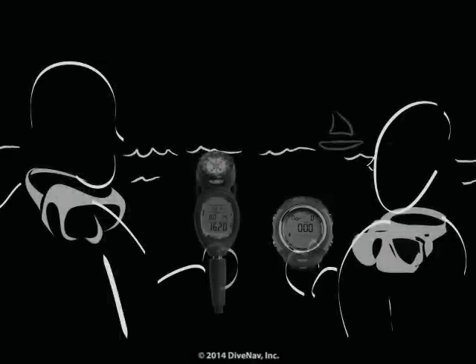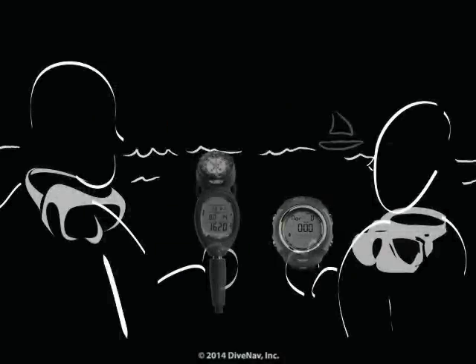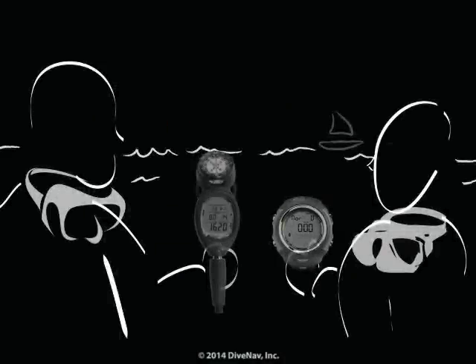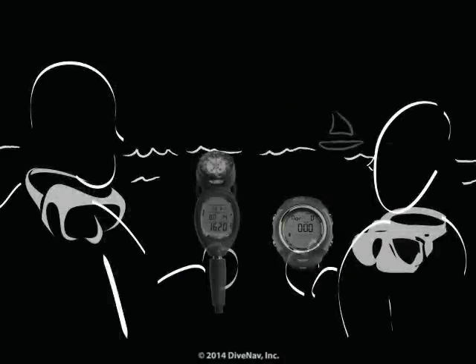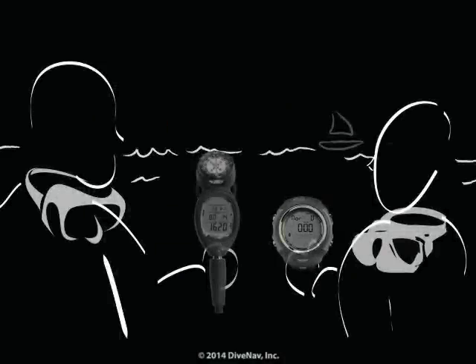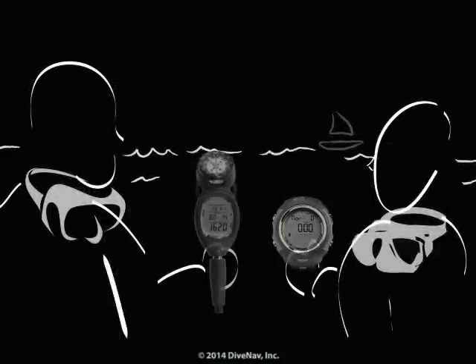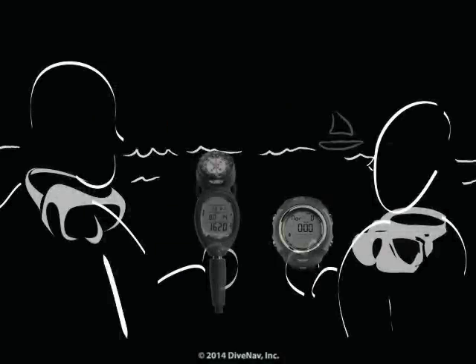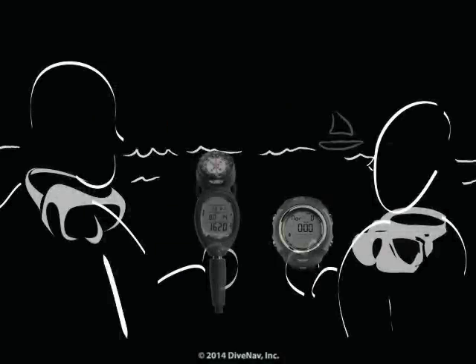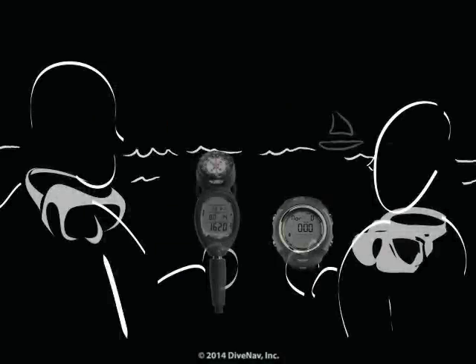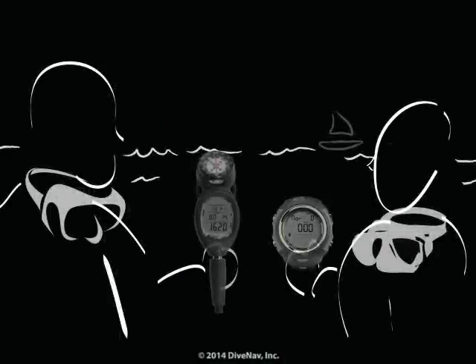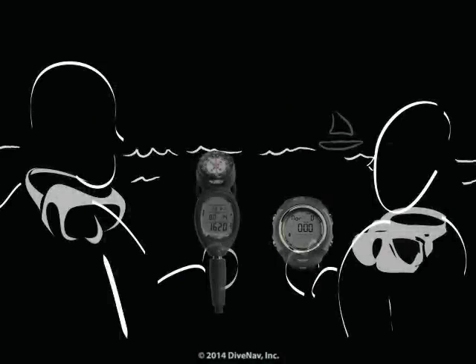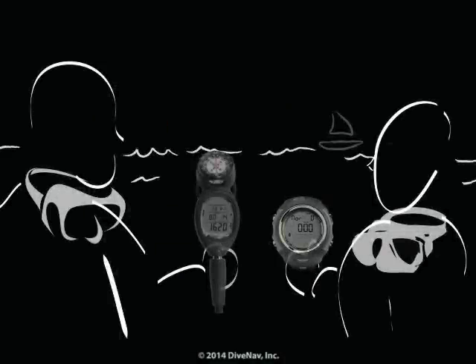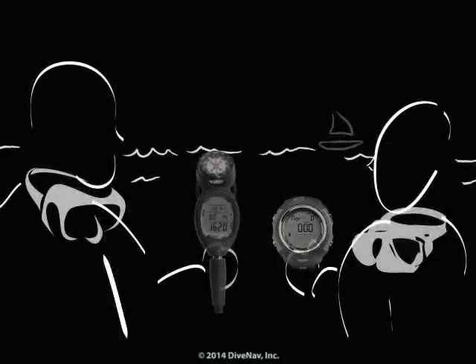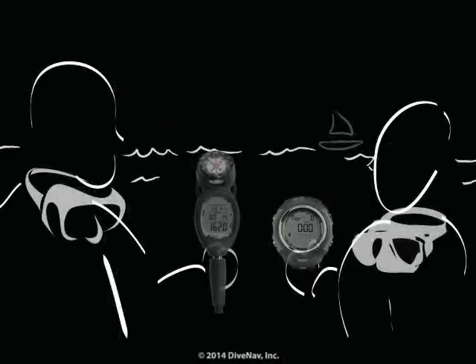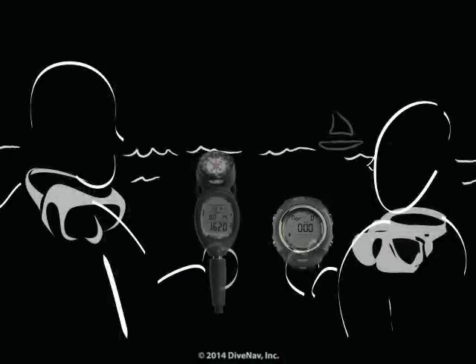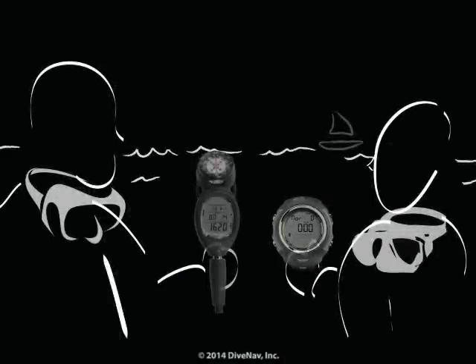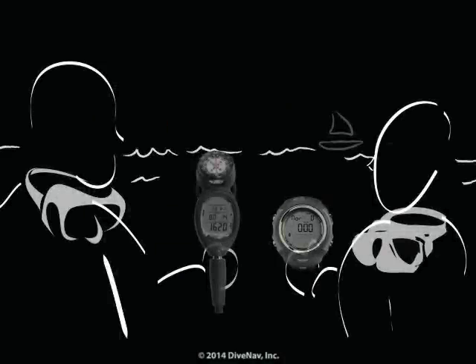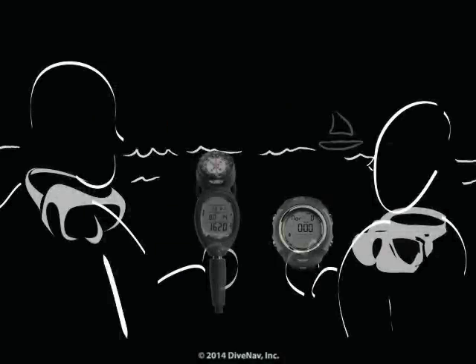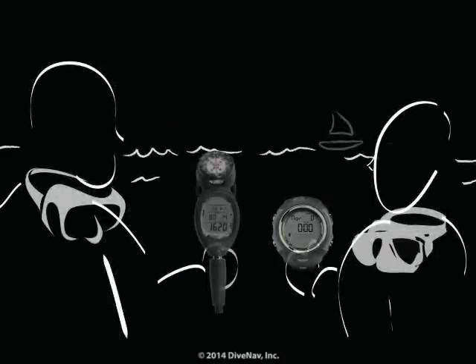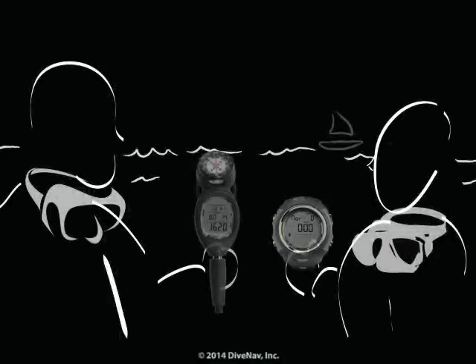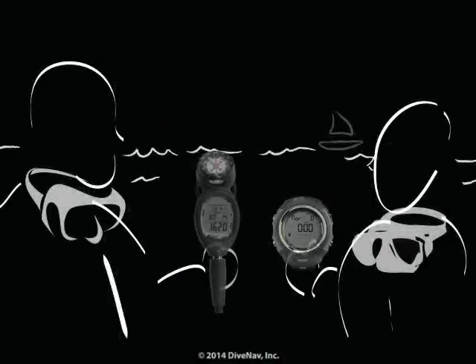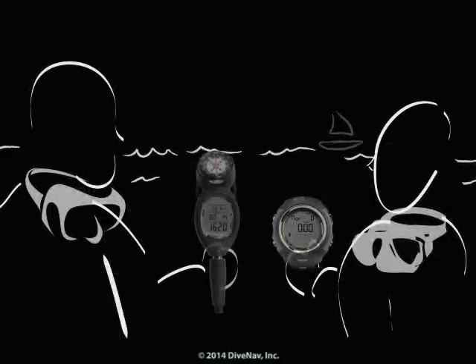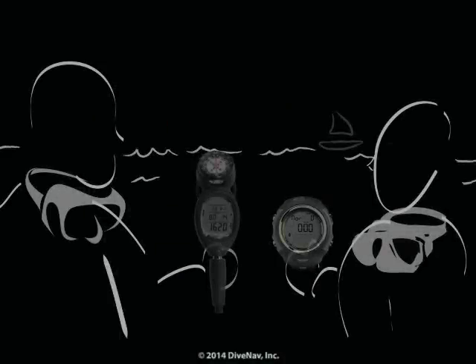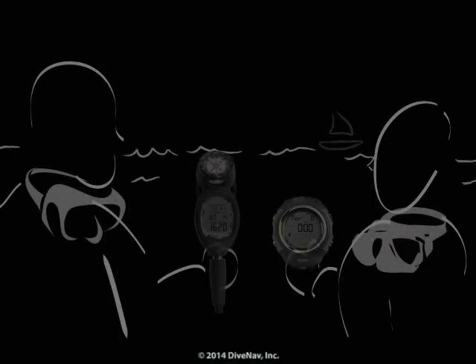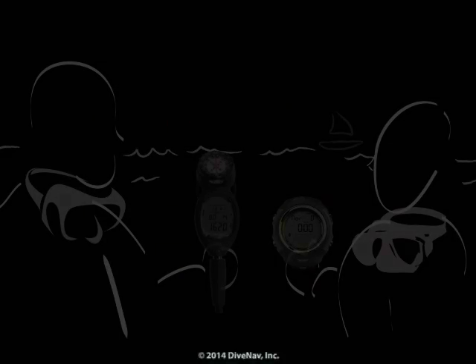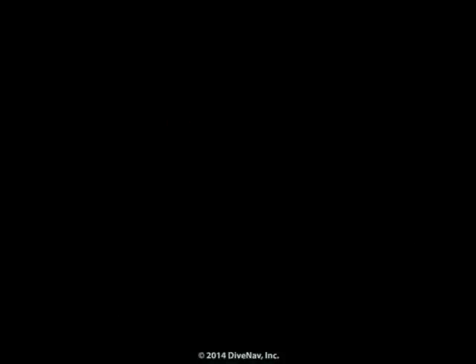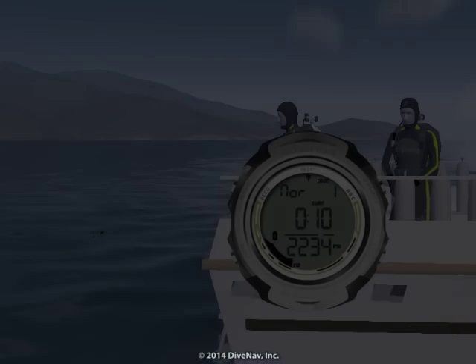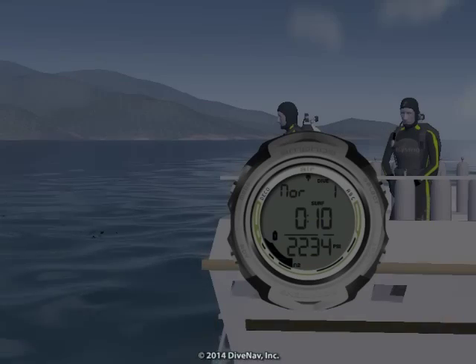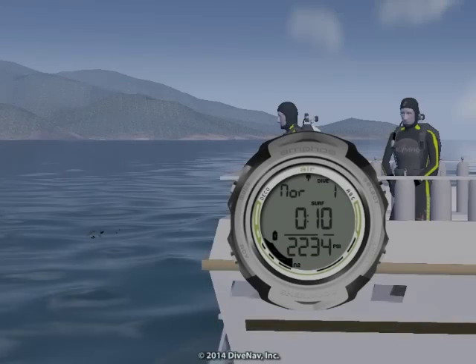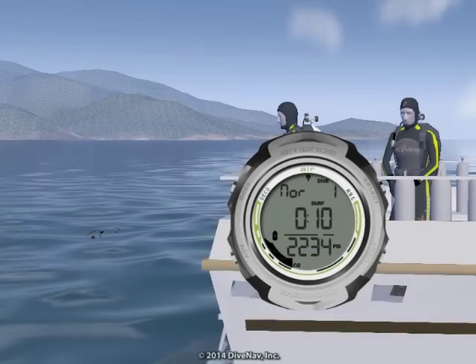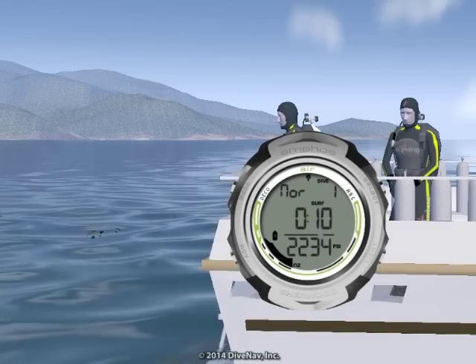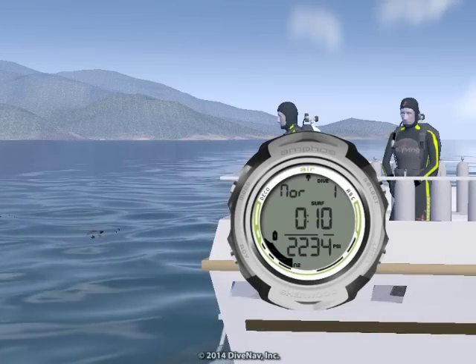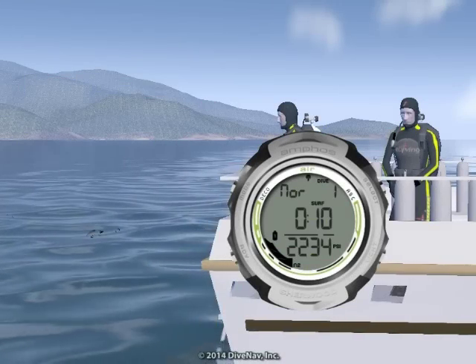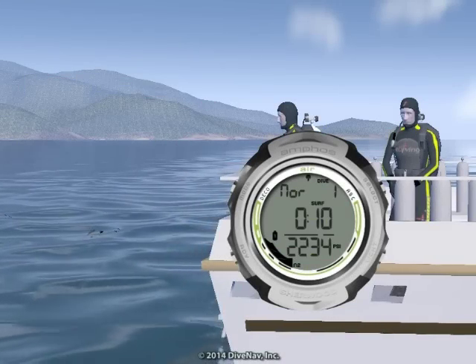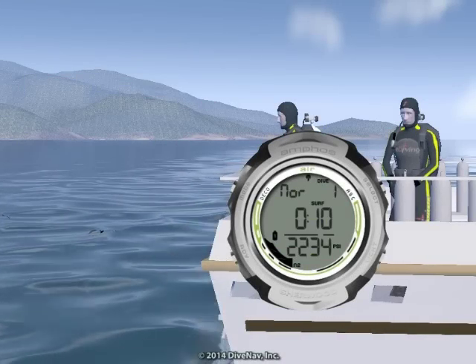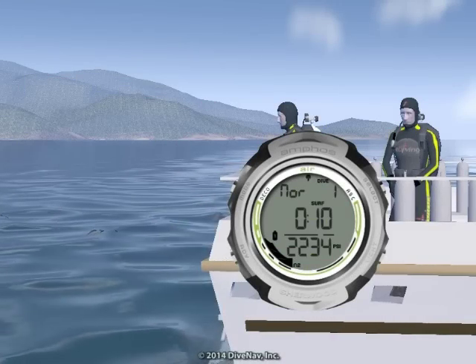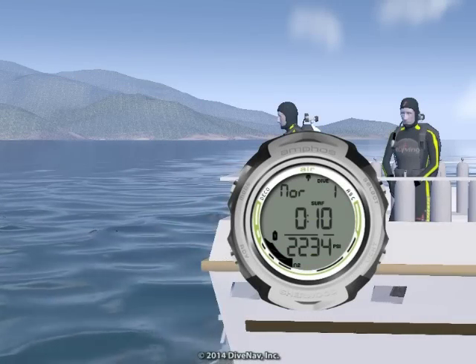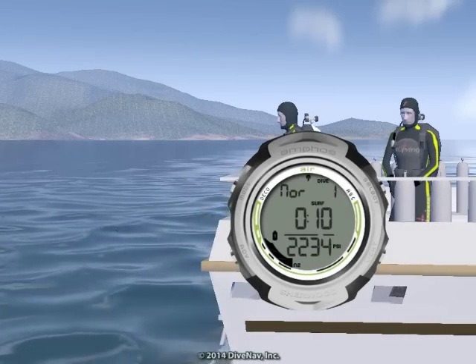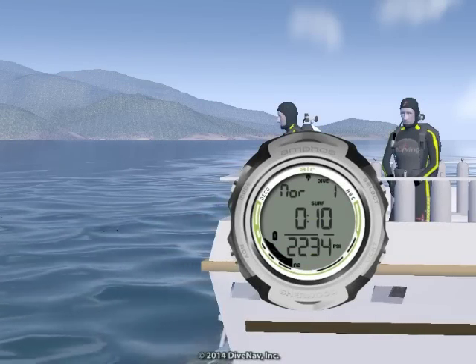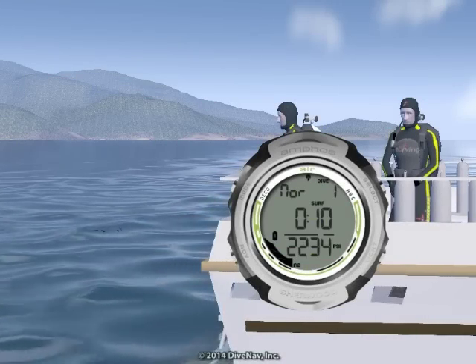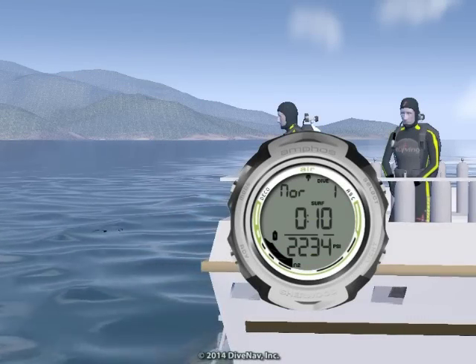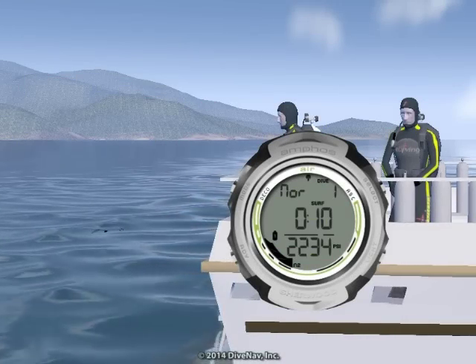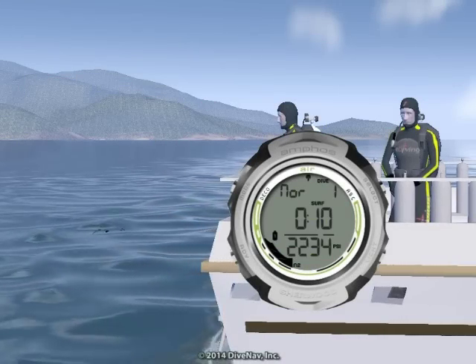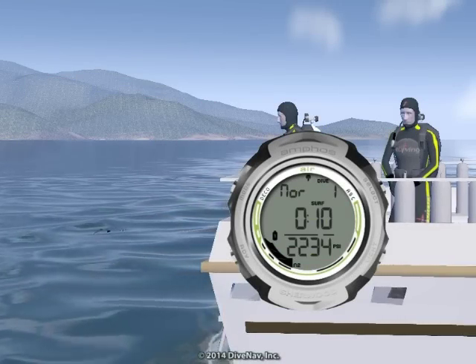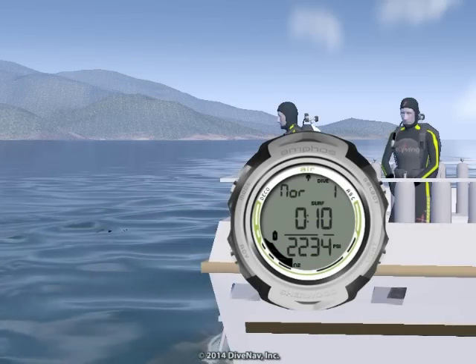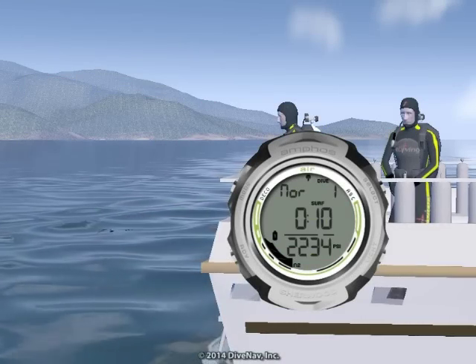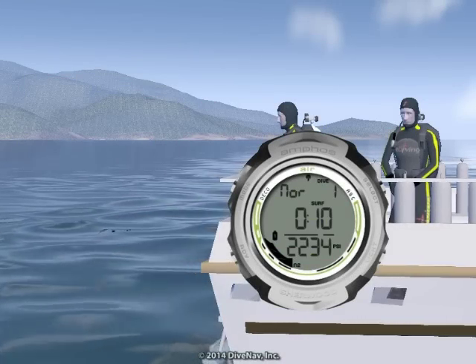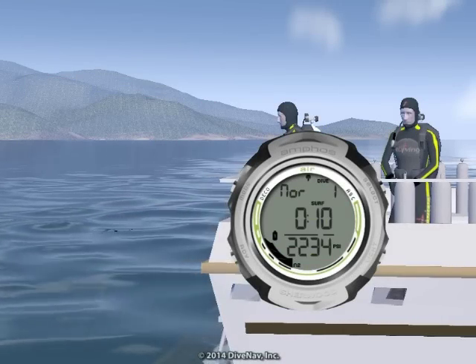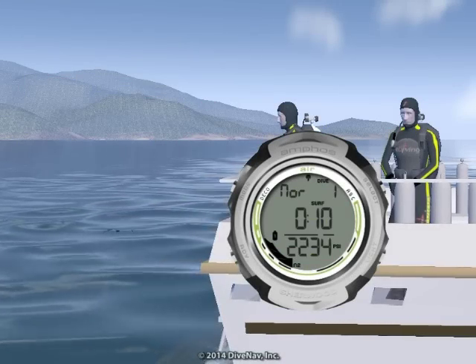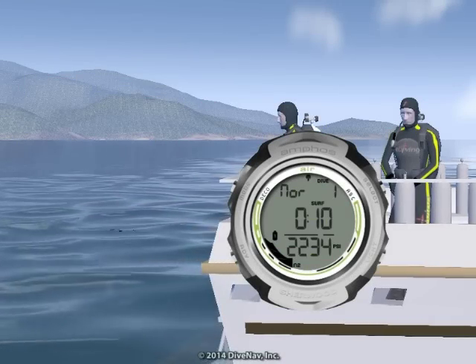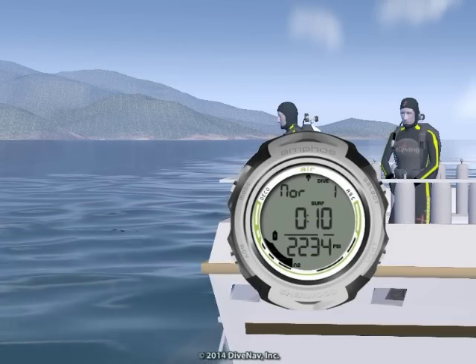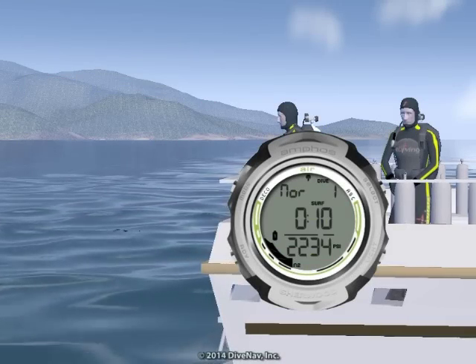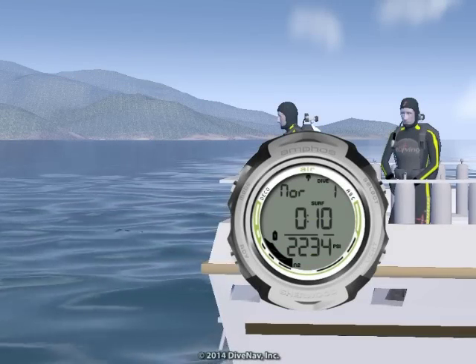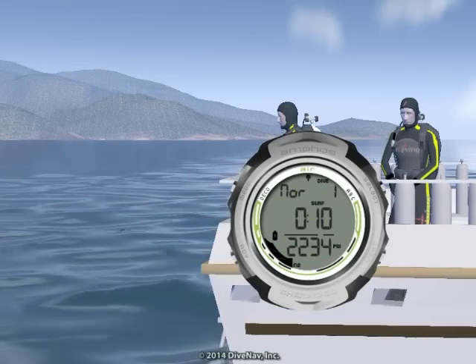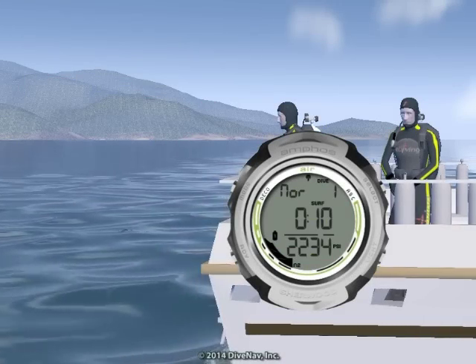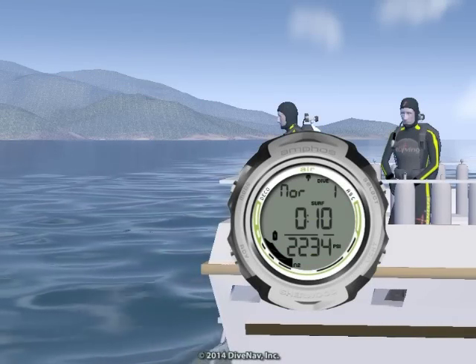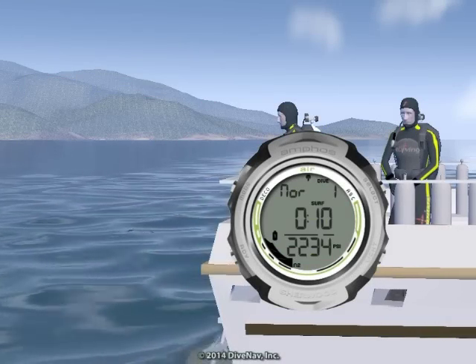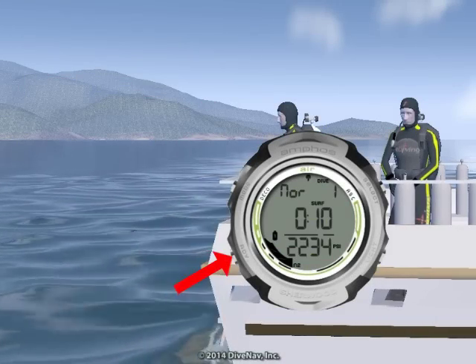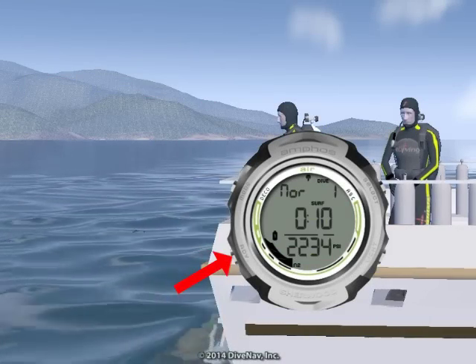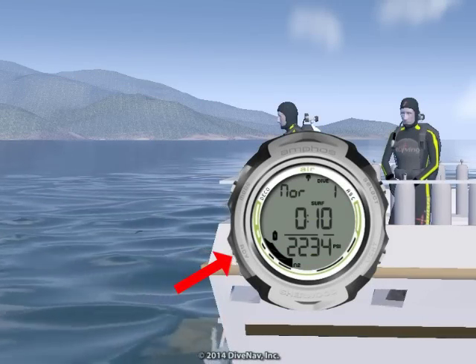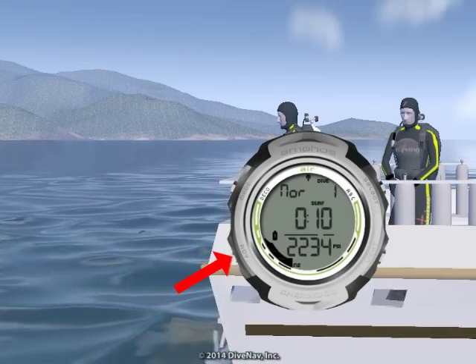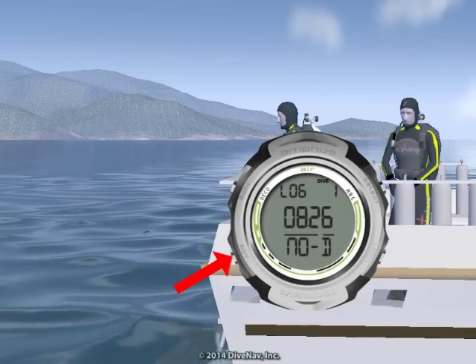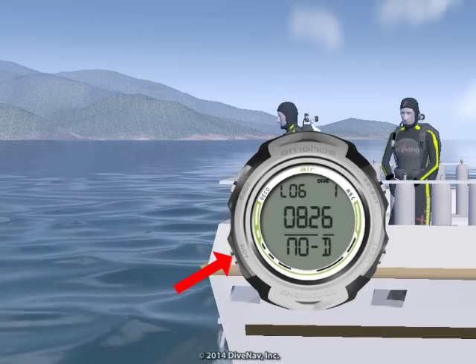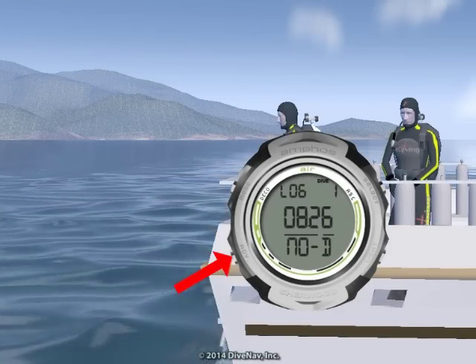Want to compare your dive profile with your buddy? You can do that by accessing the logbook integrated into the Amphus Air.